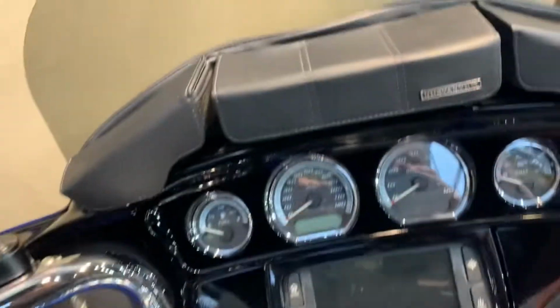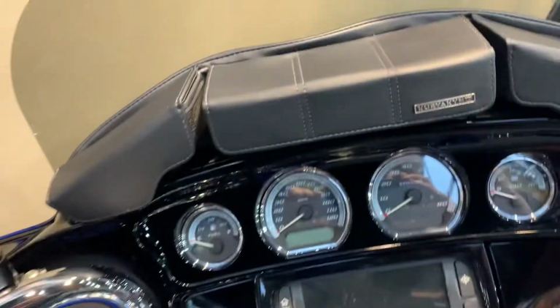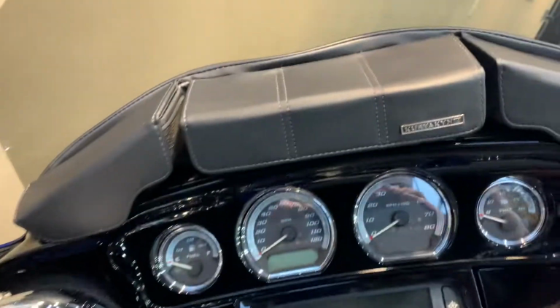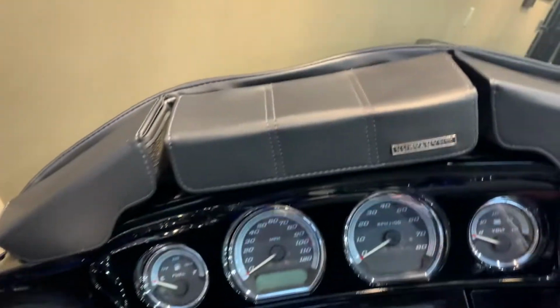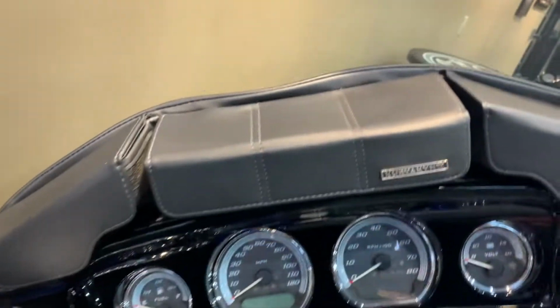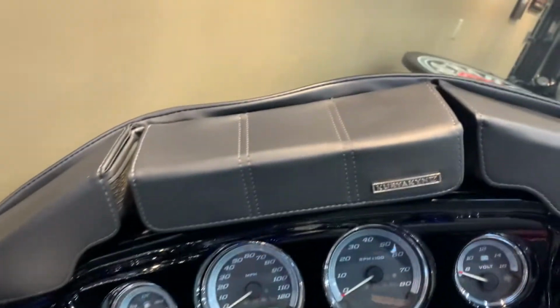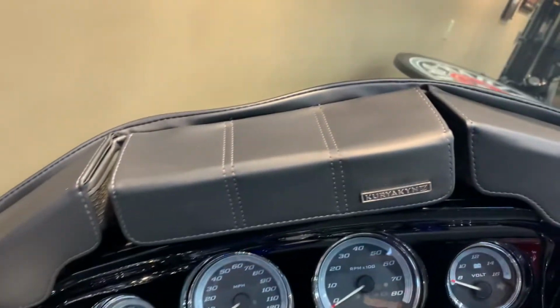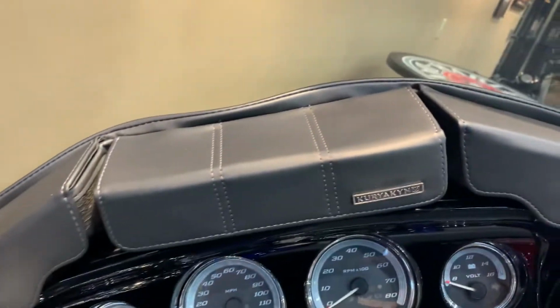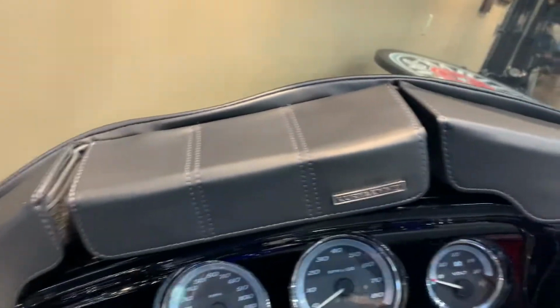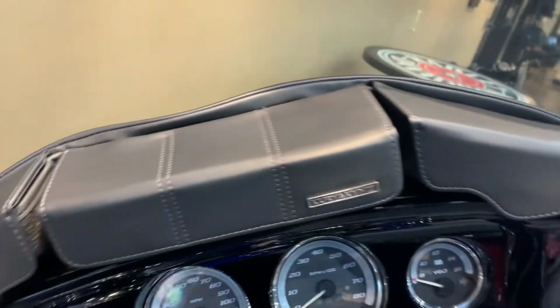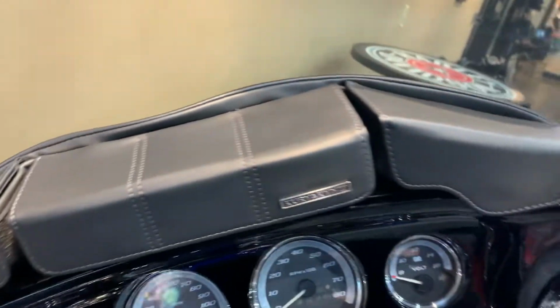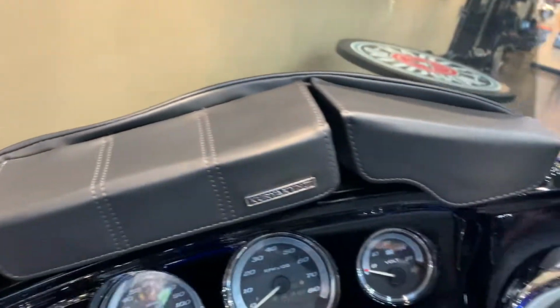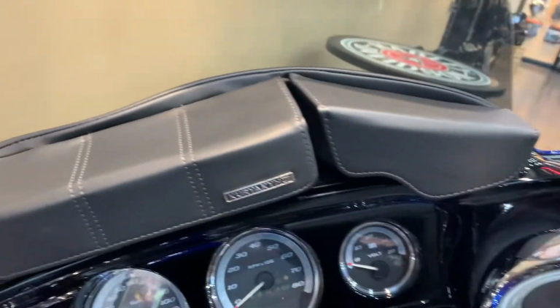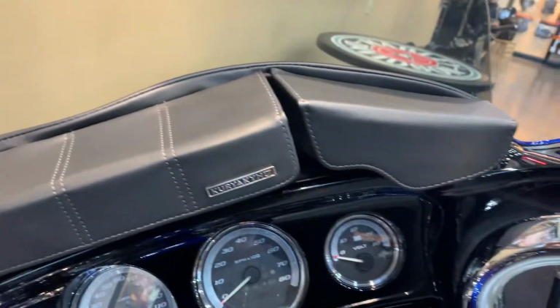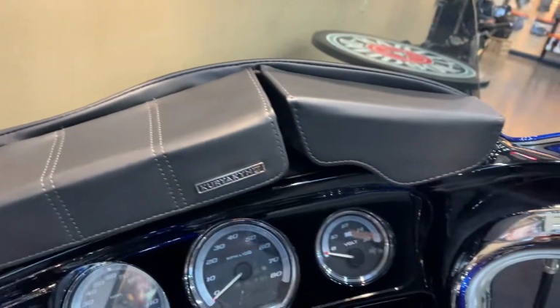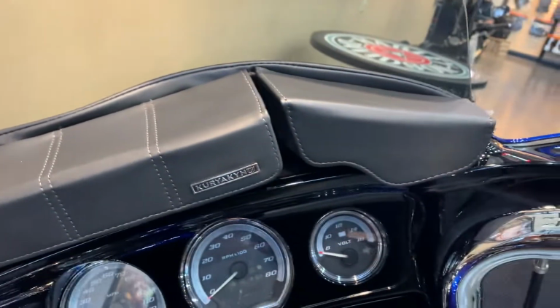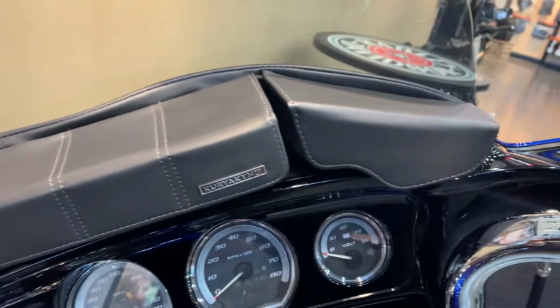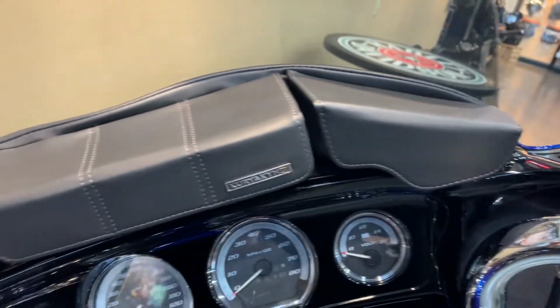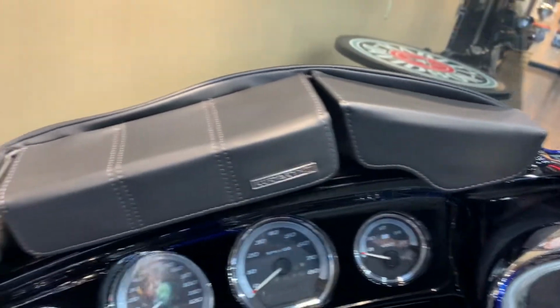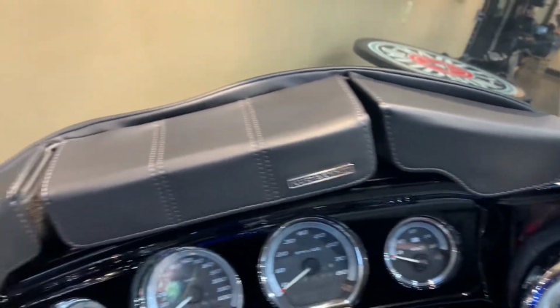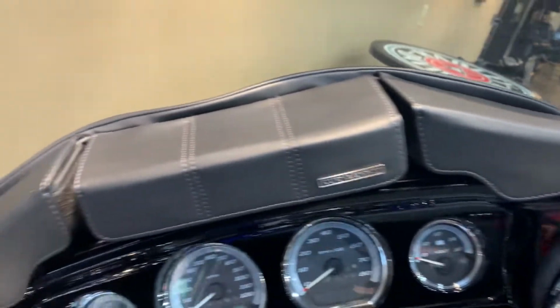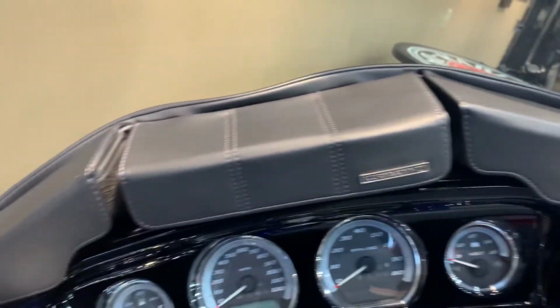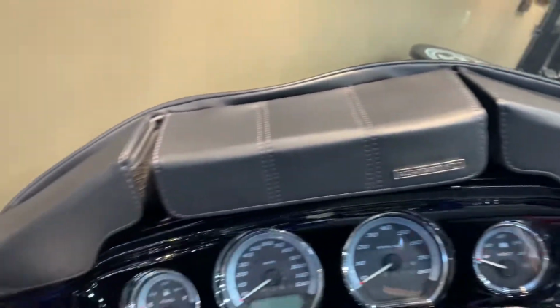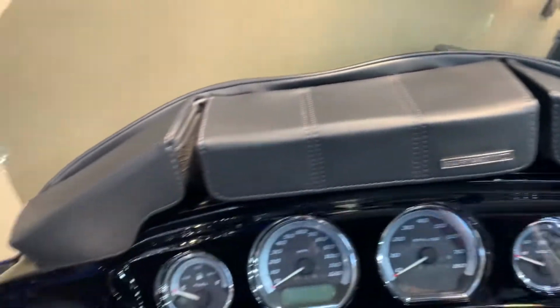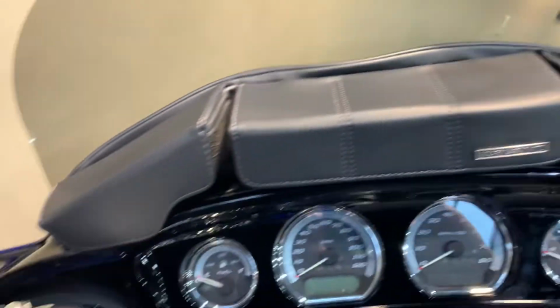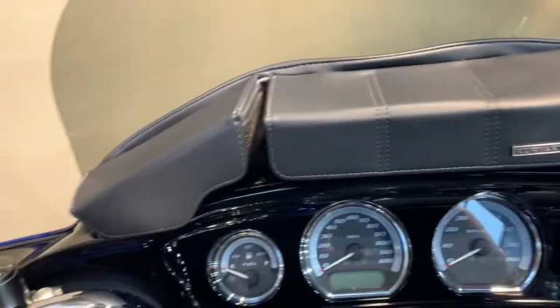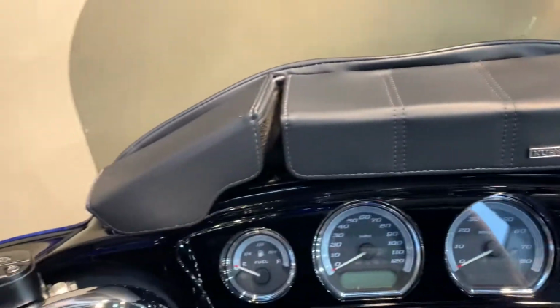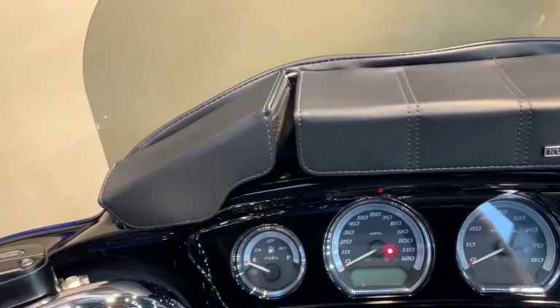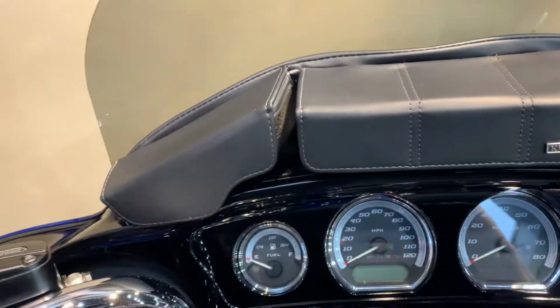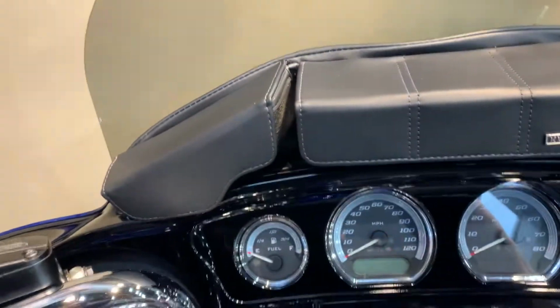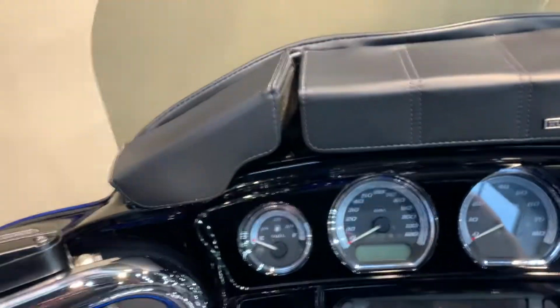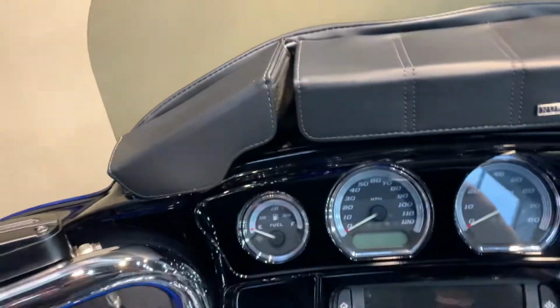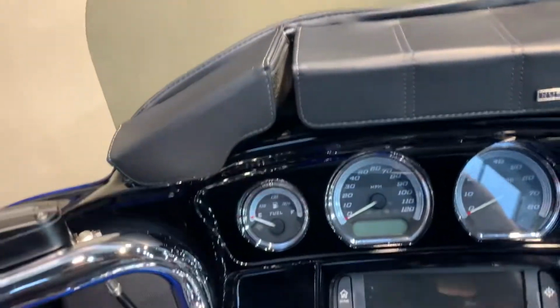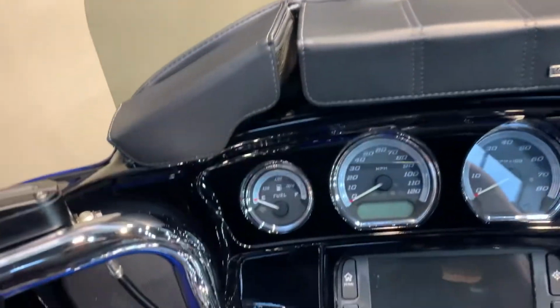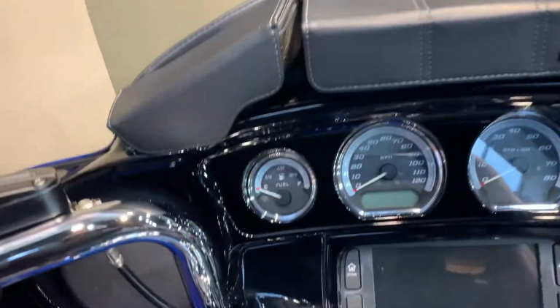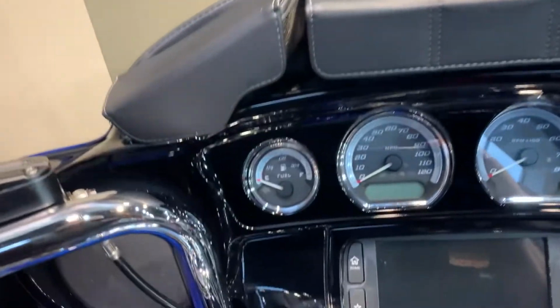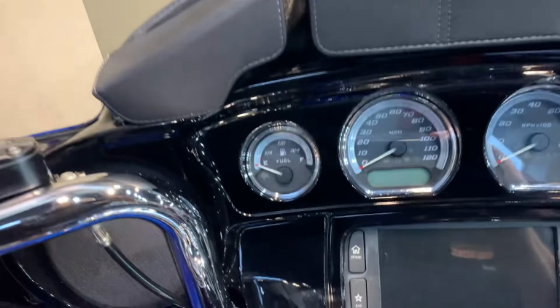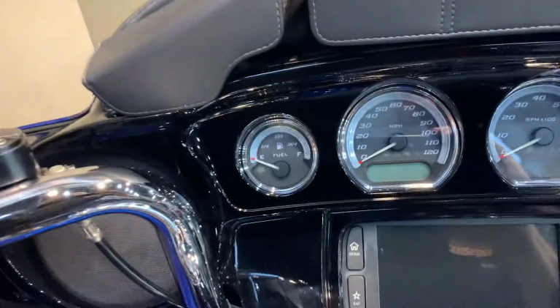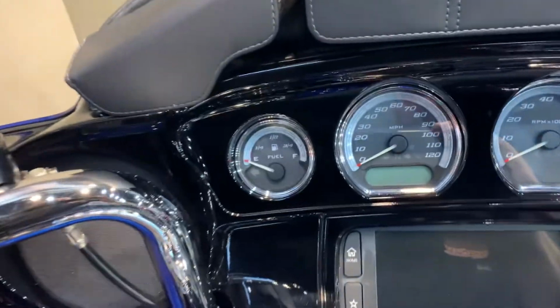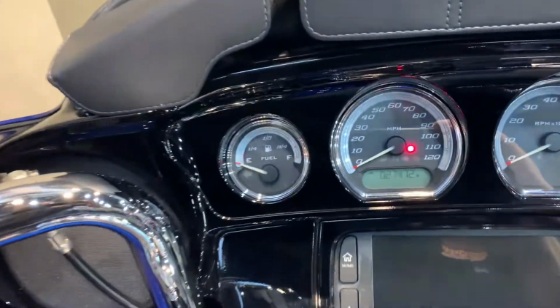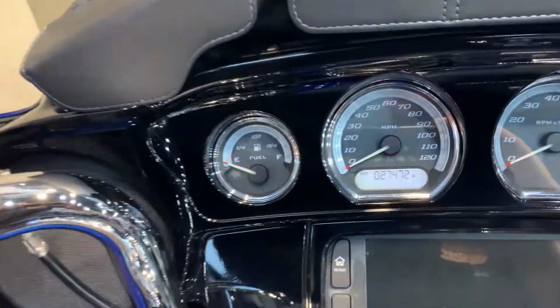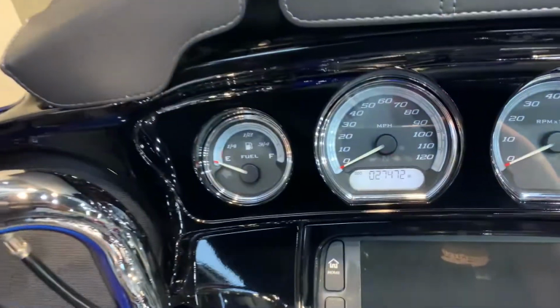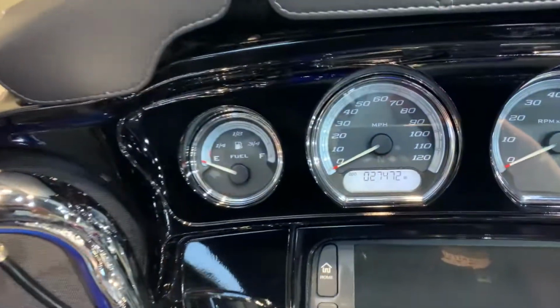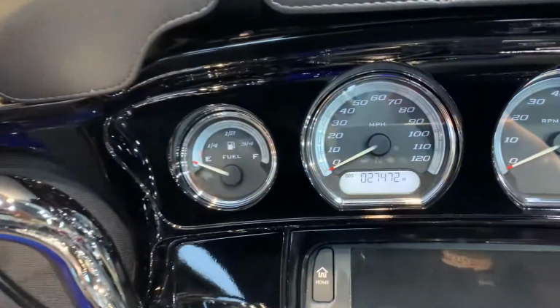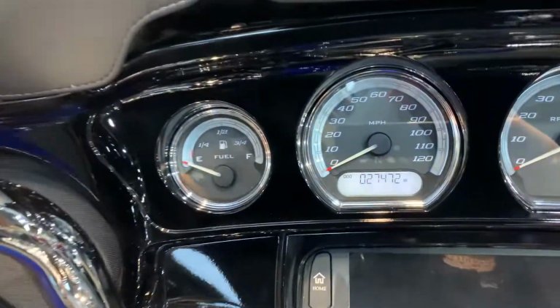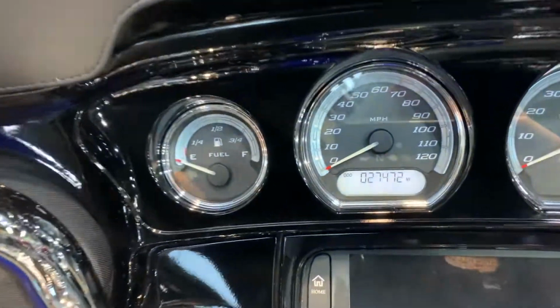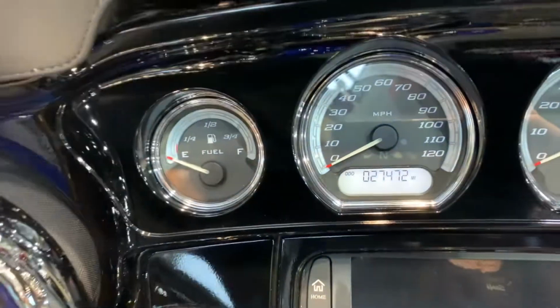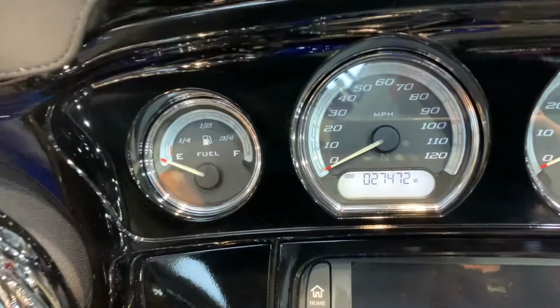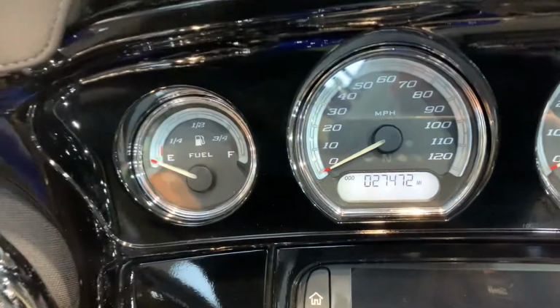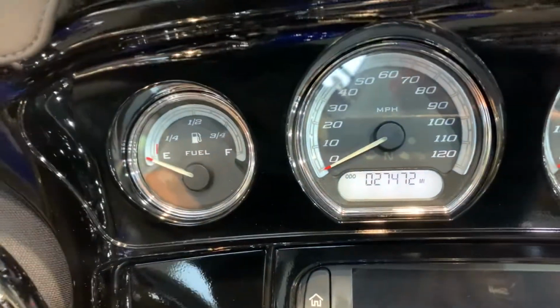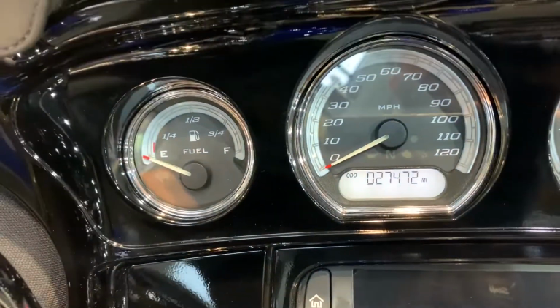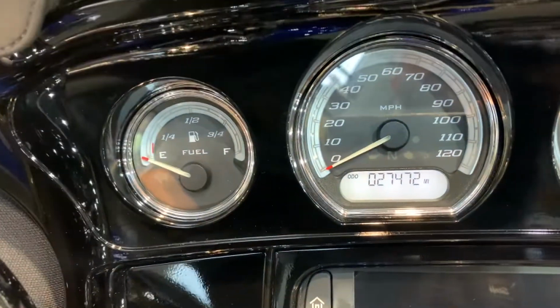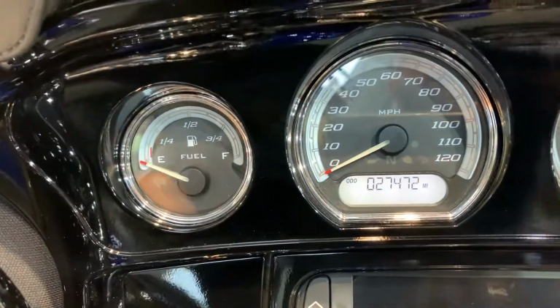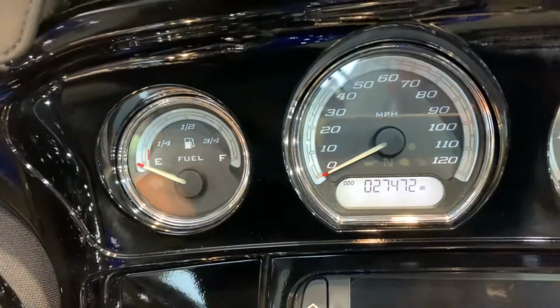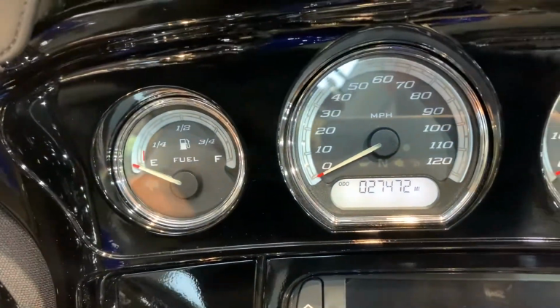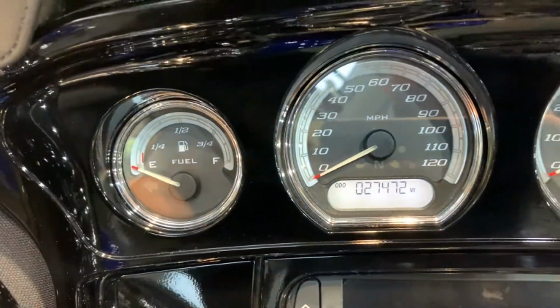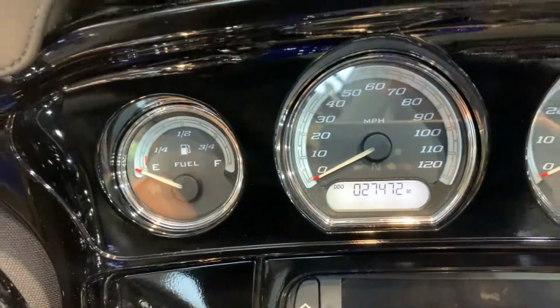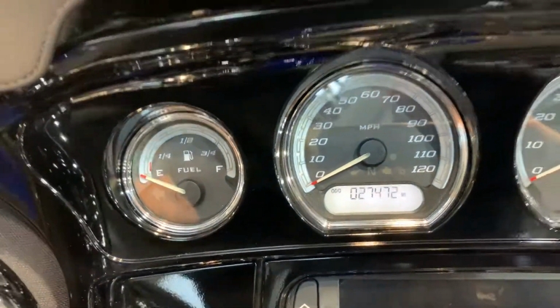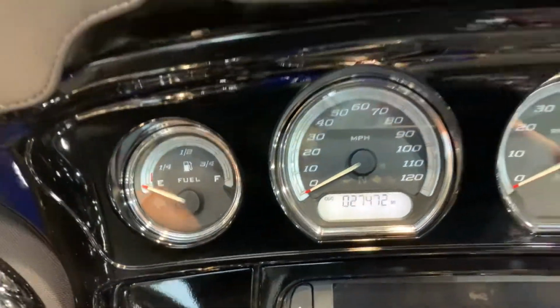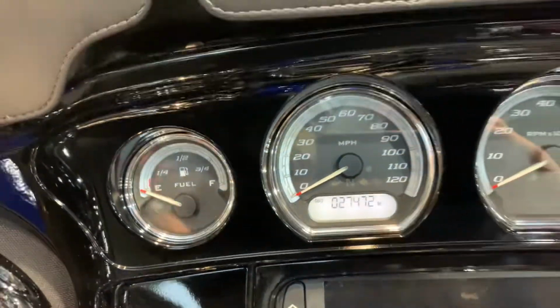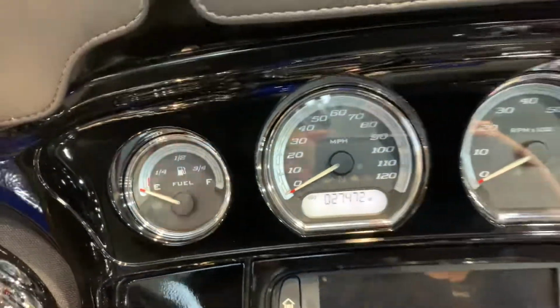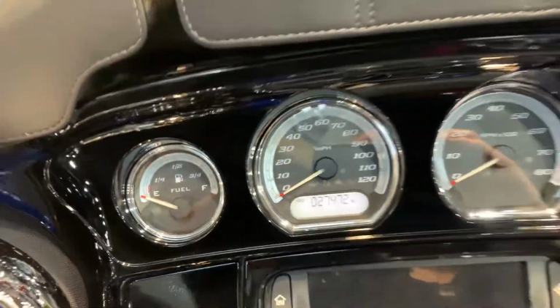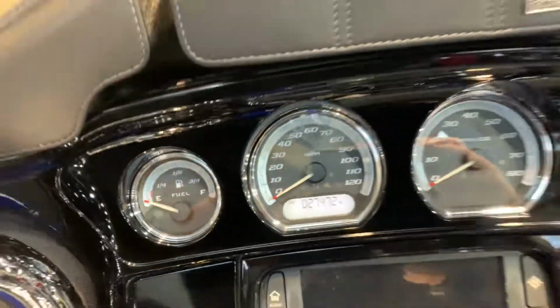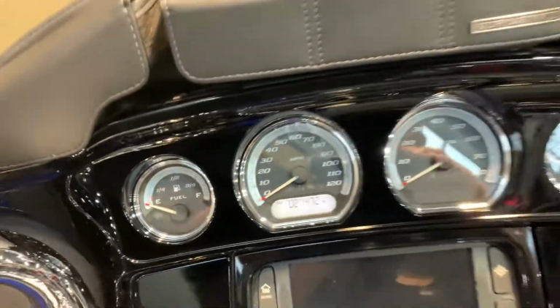We've got fairing and windshield storage bags there. Give you a peek at the miles while I'm right here — 27,472.